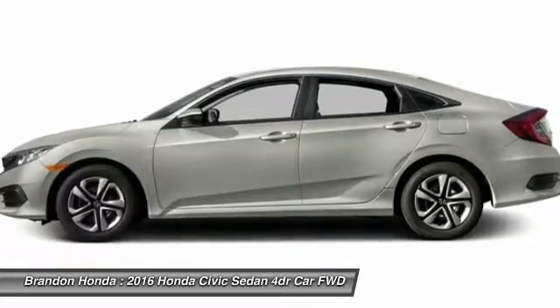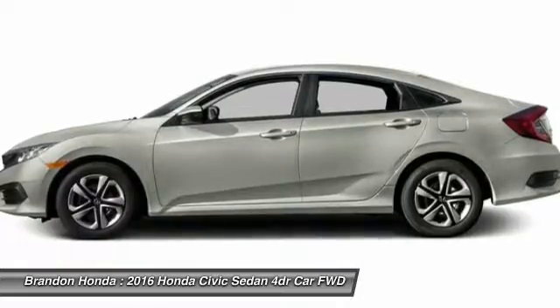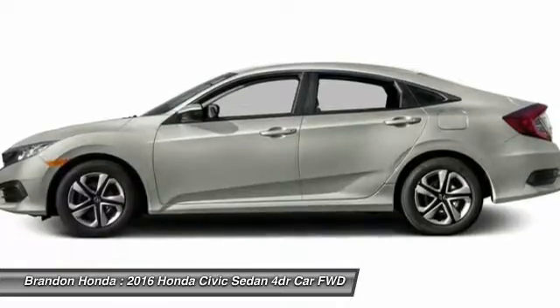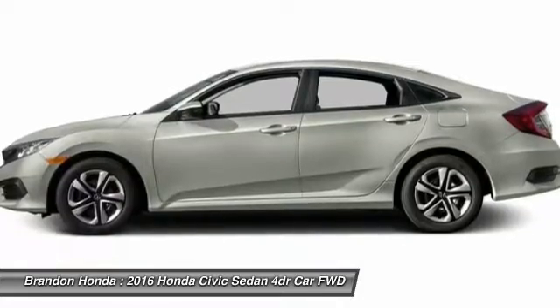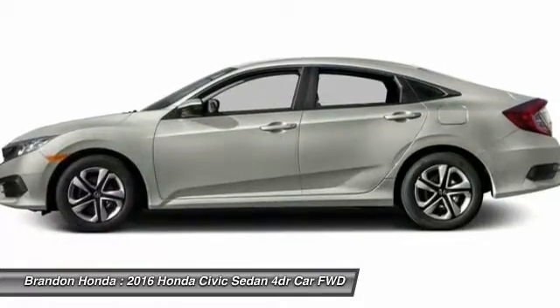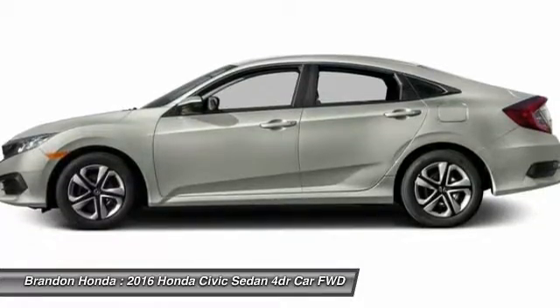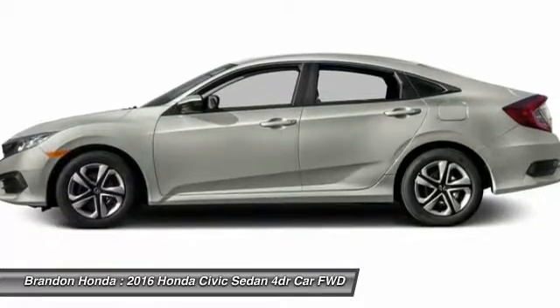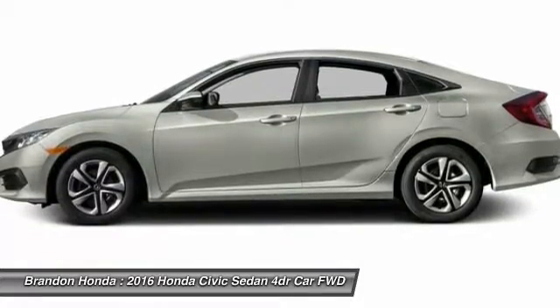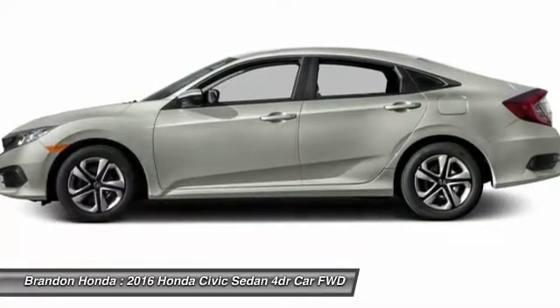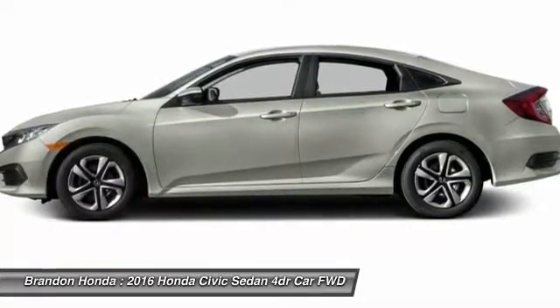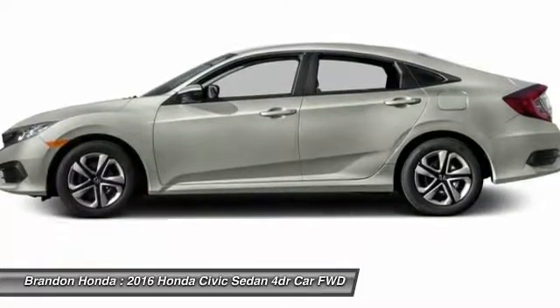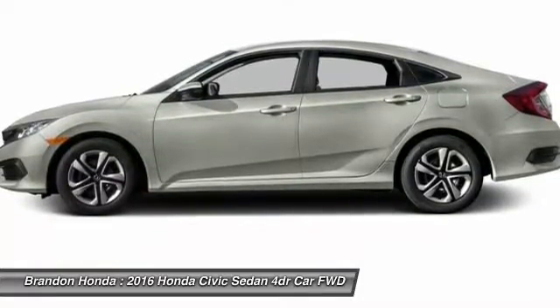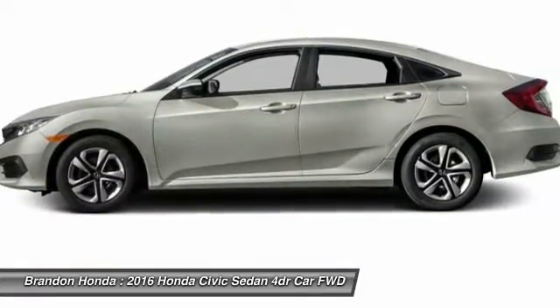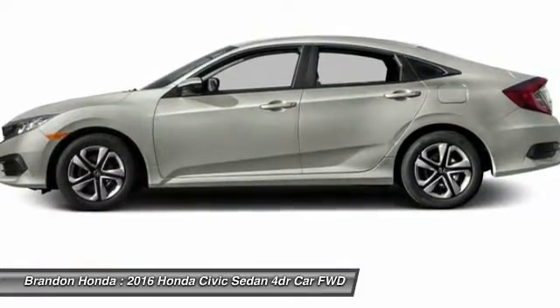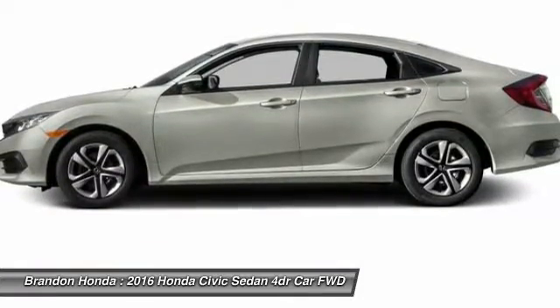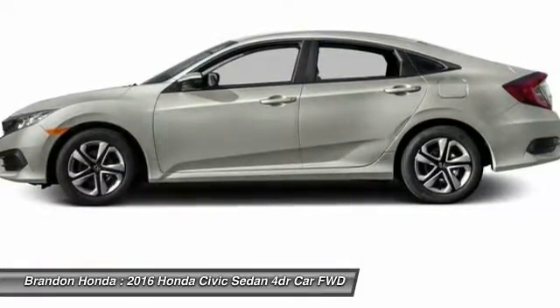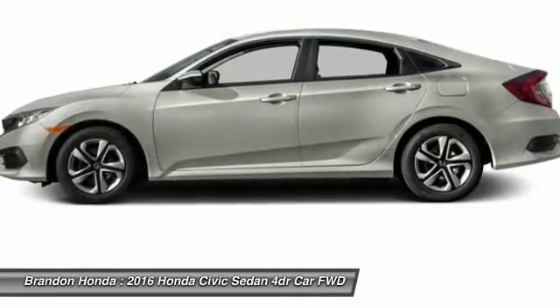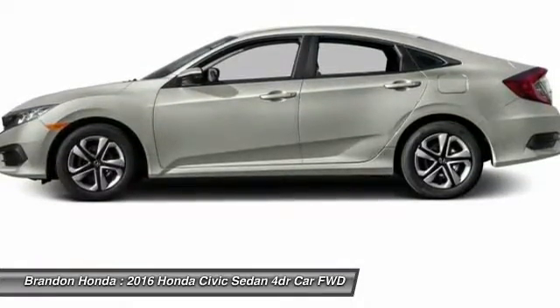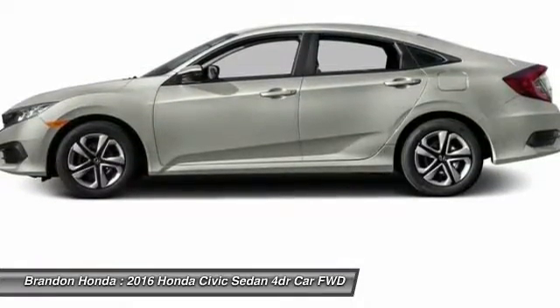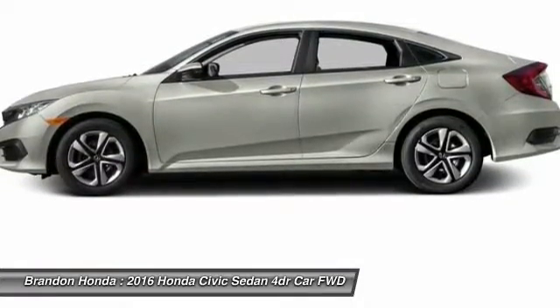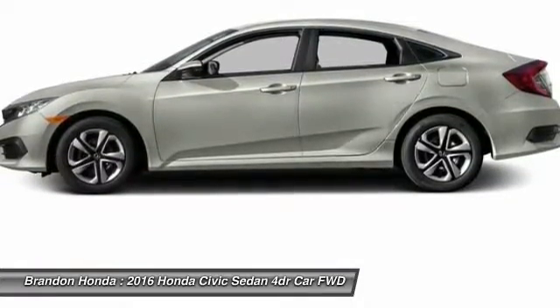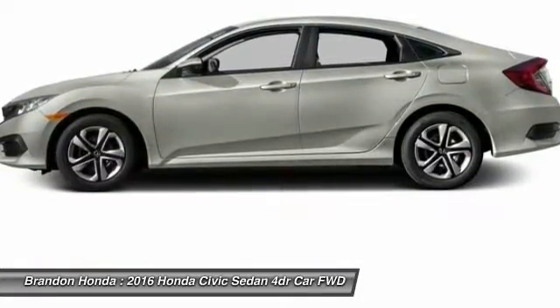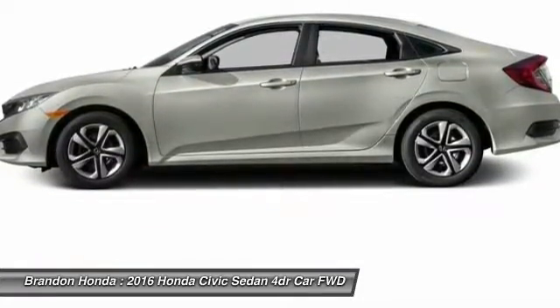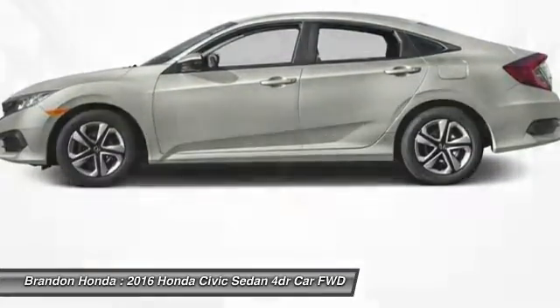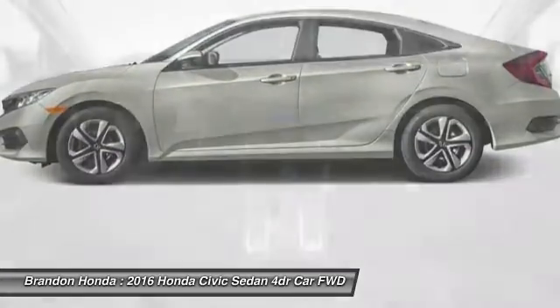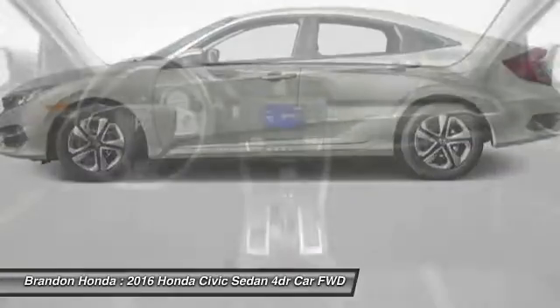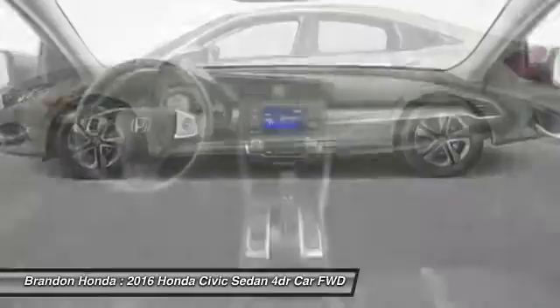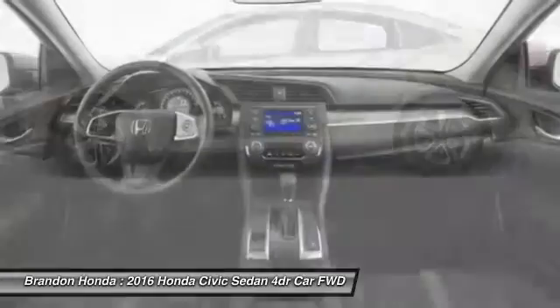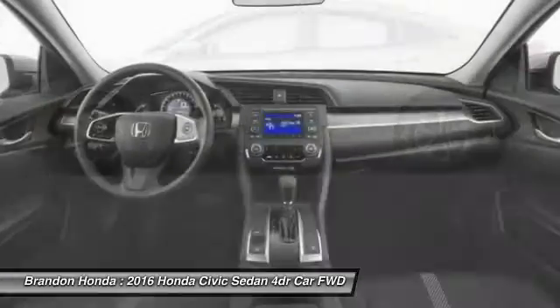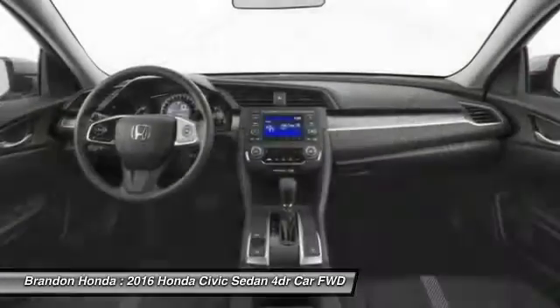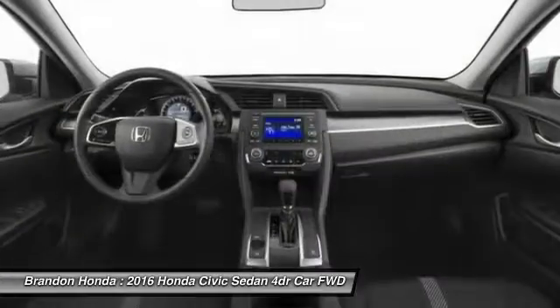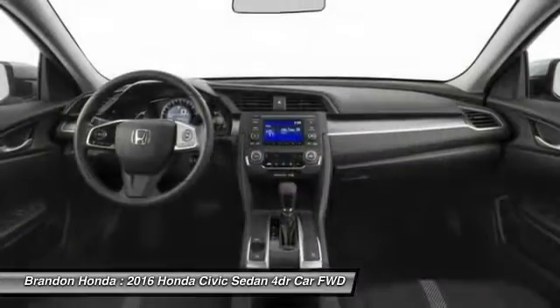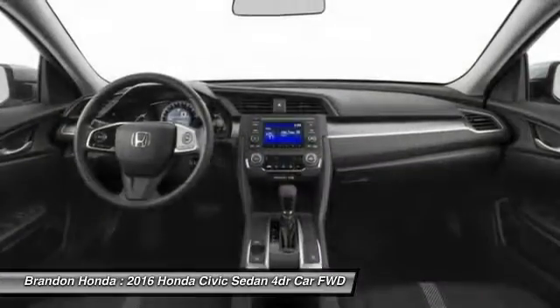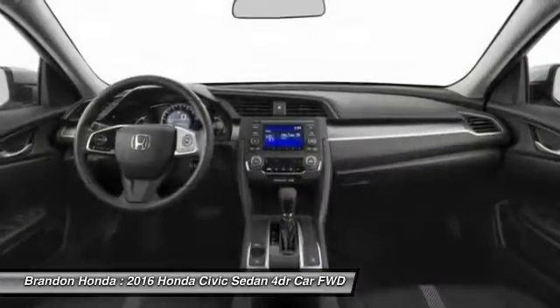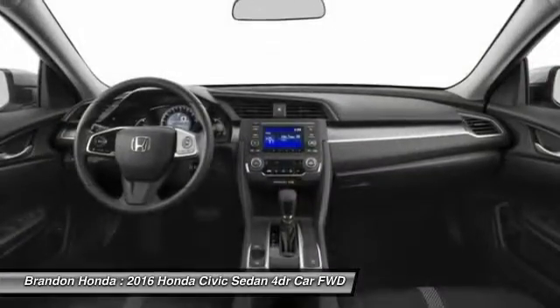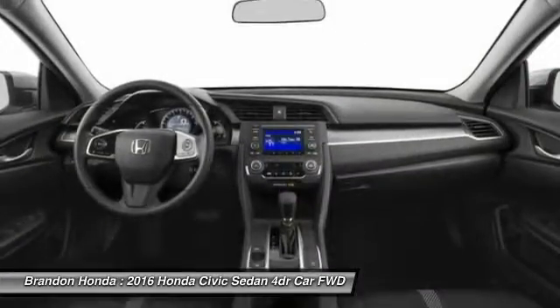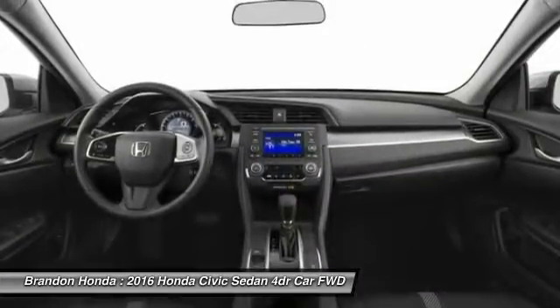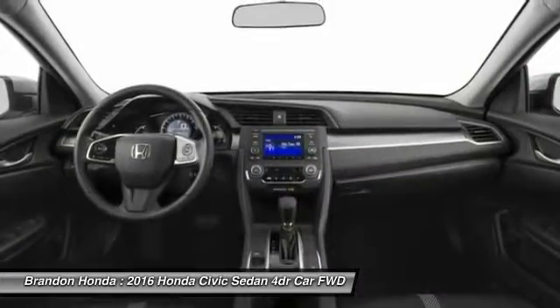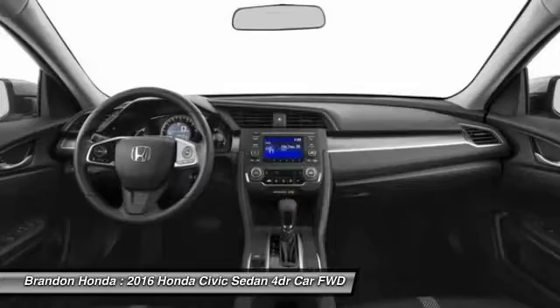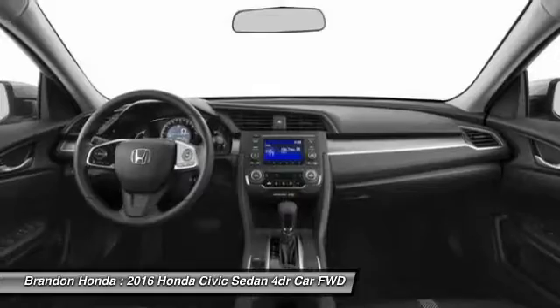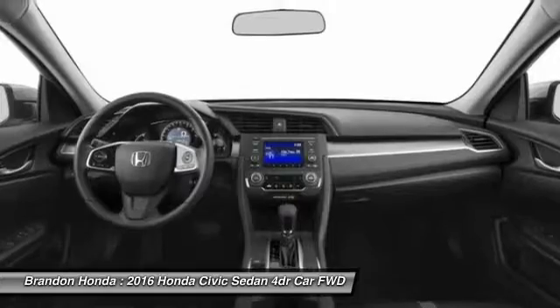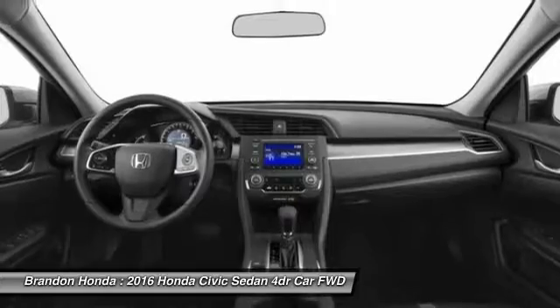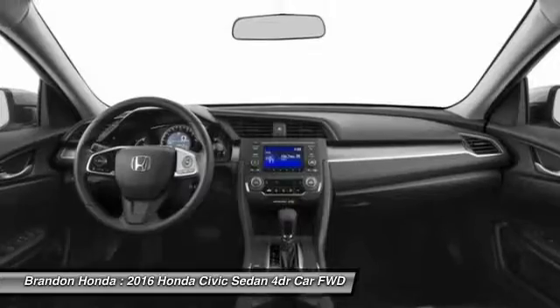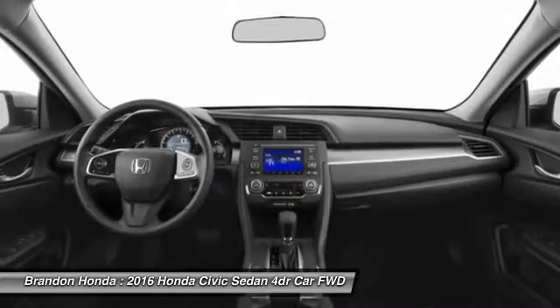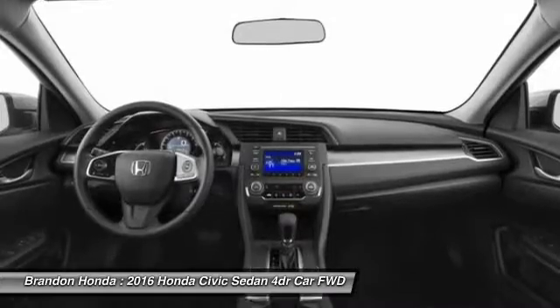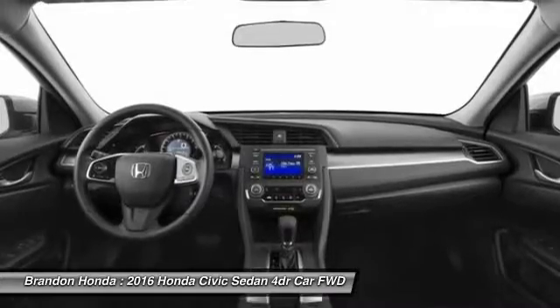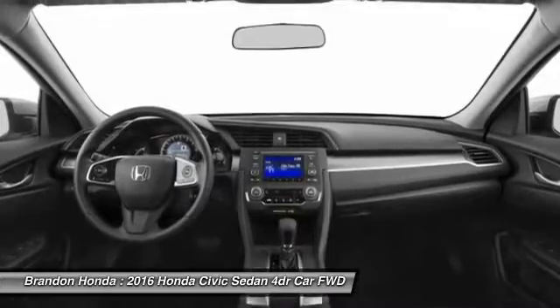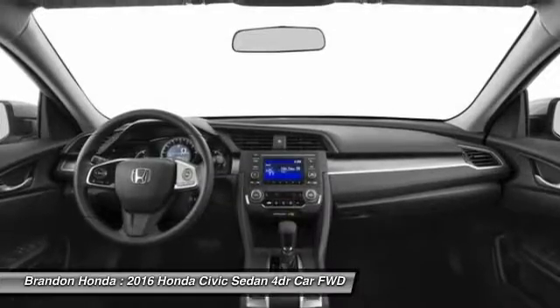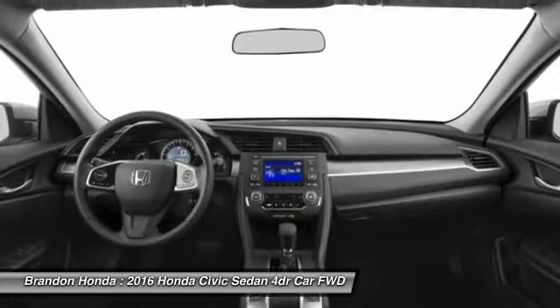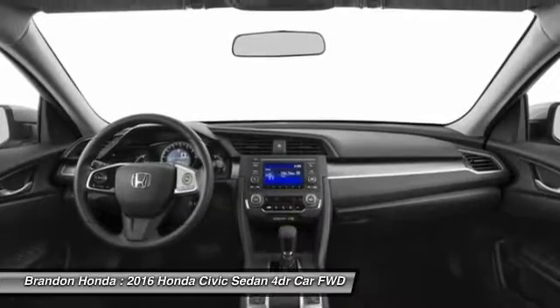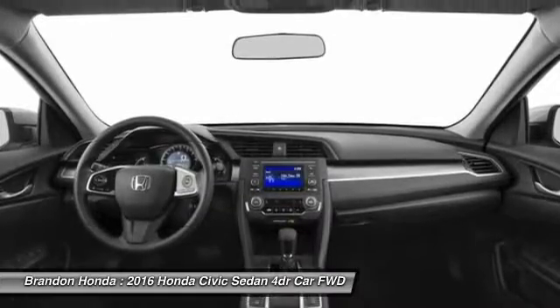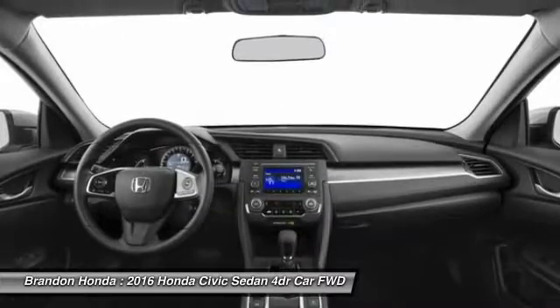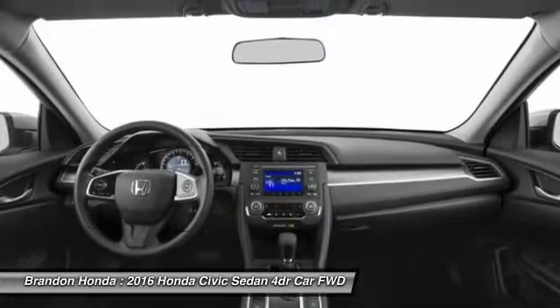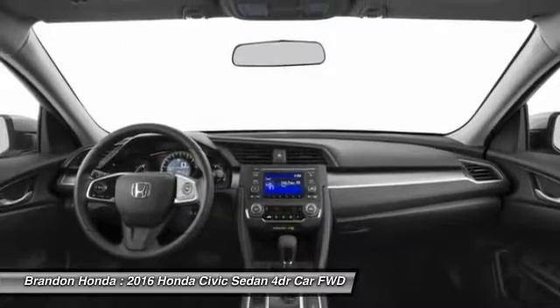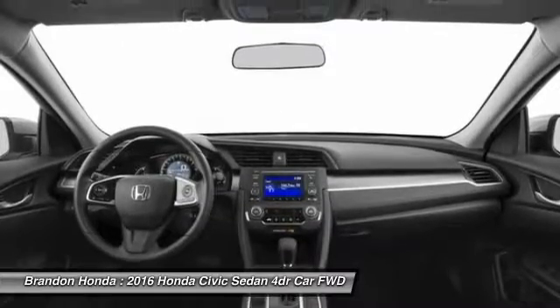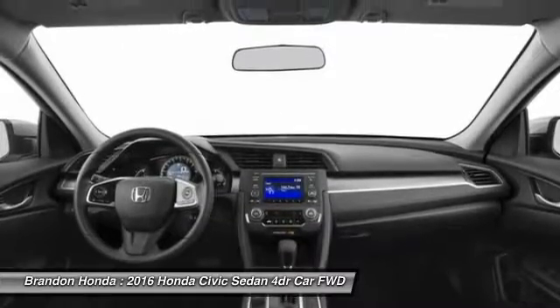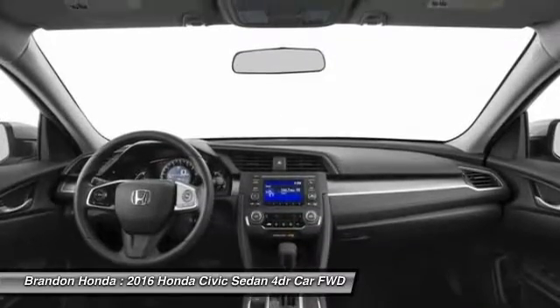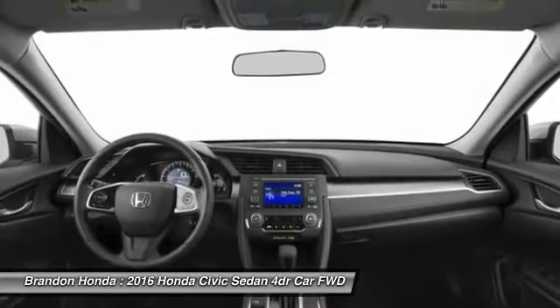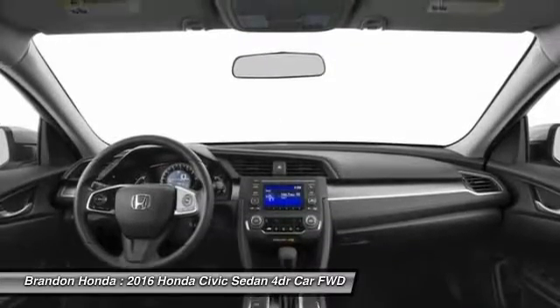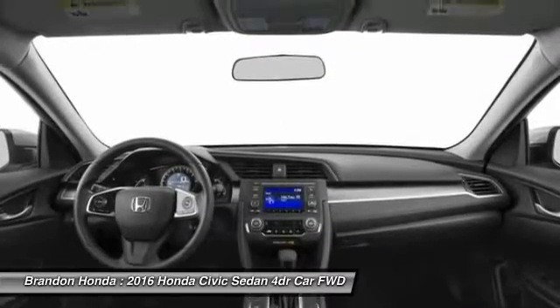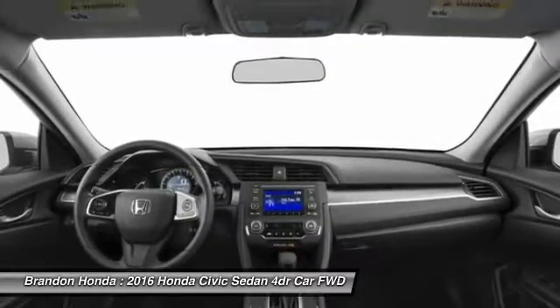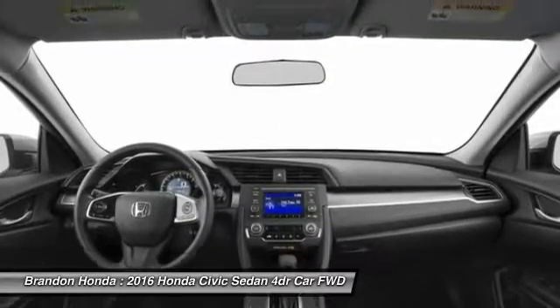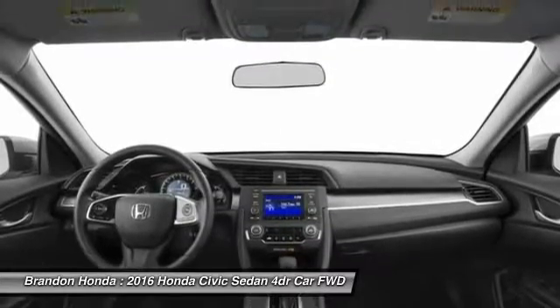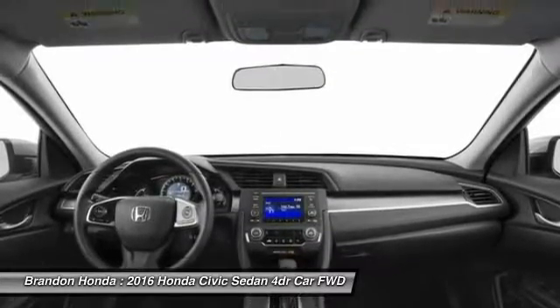Power steering, adjustable steering wheel, driver airbag. This beauty will even make your house keys jealous. Drive it today.